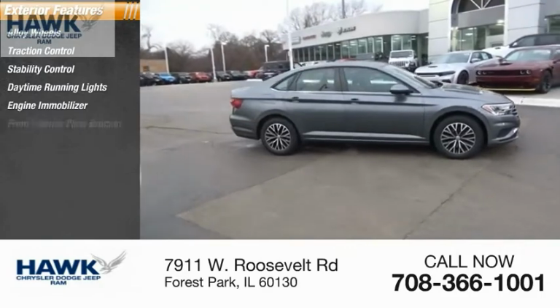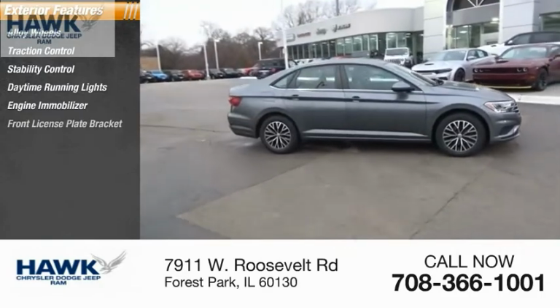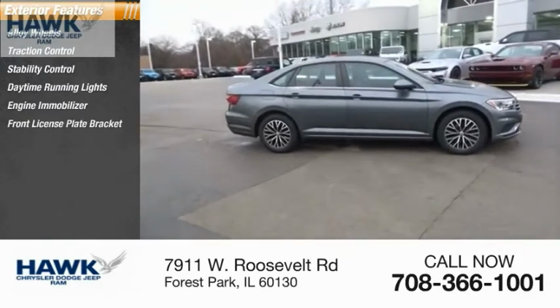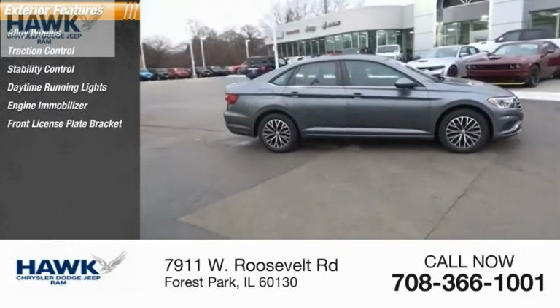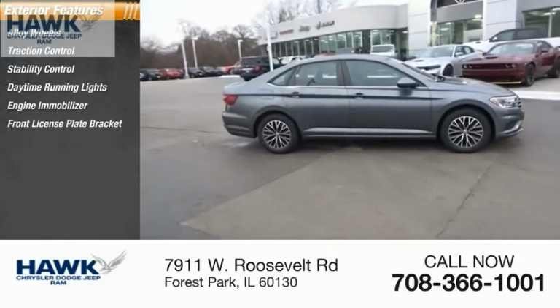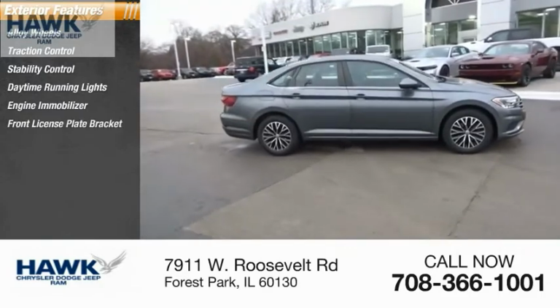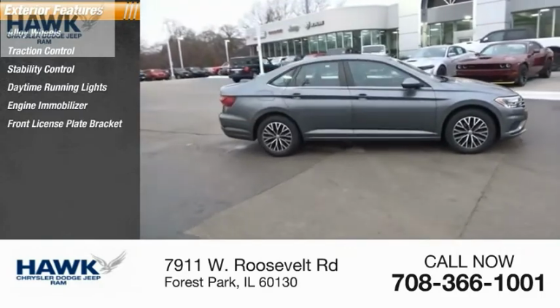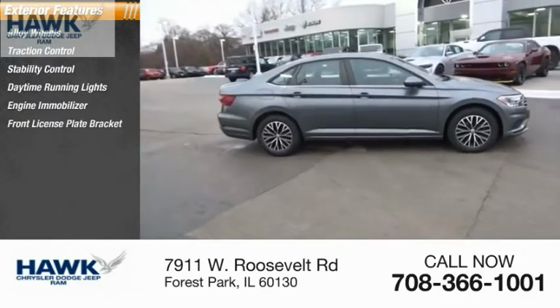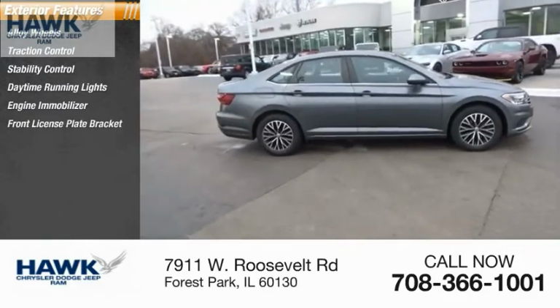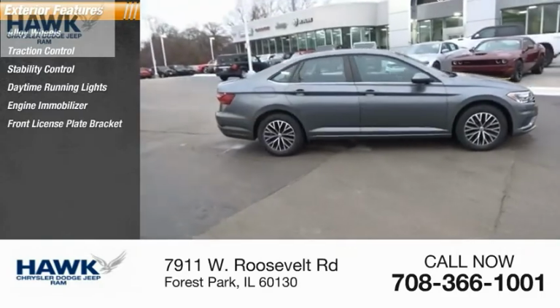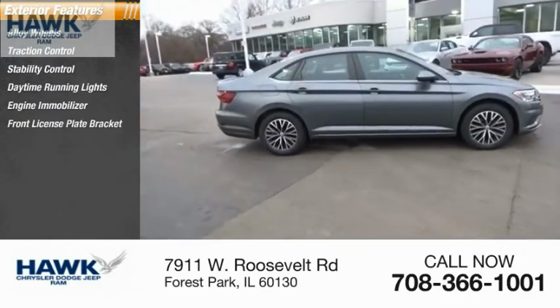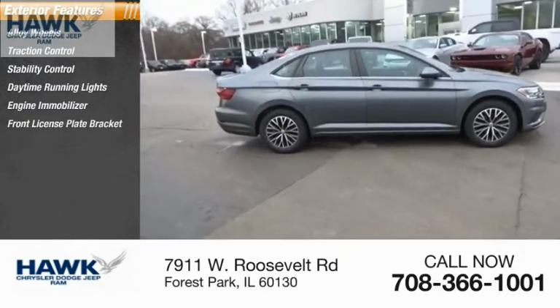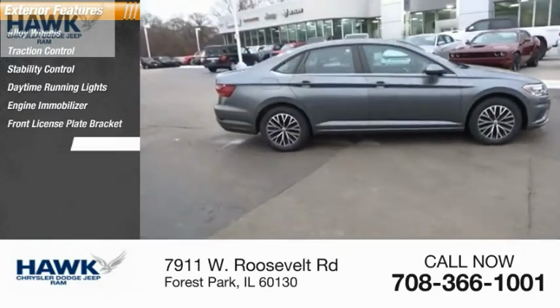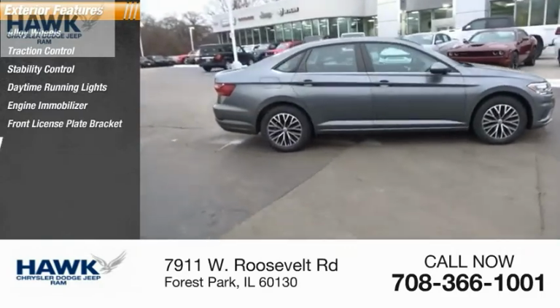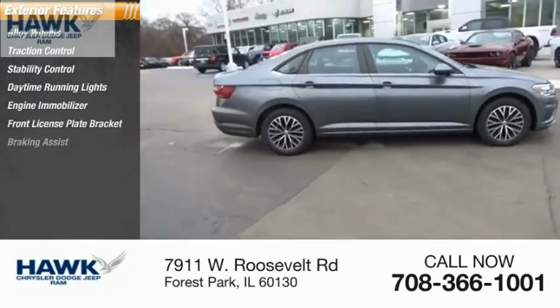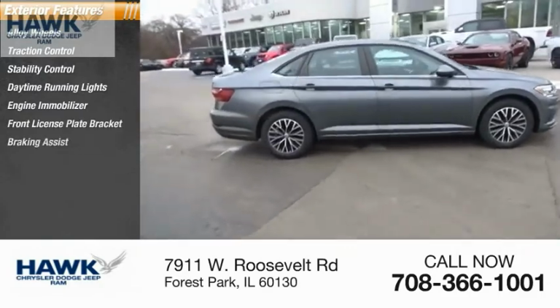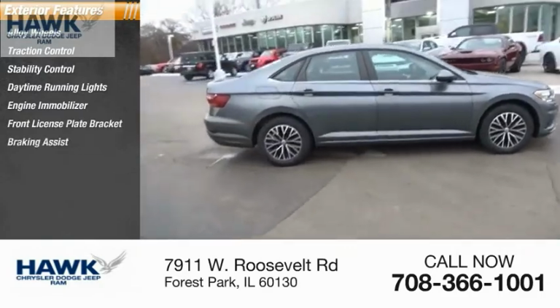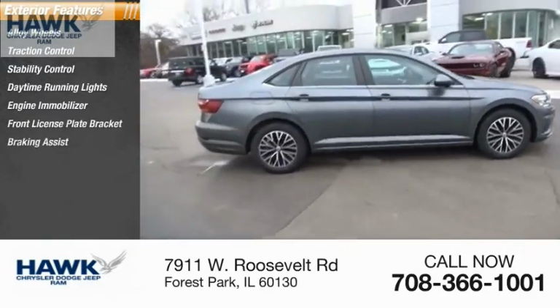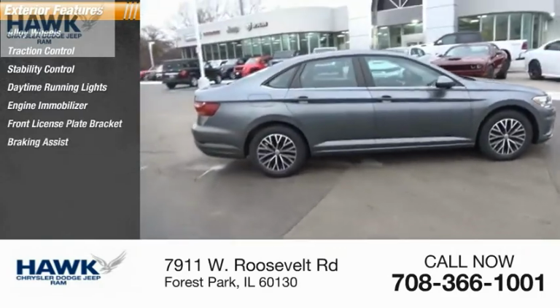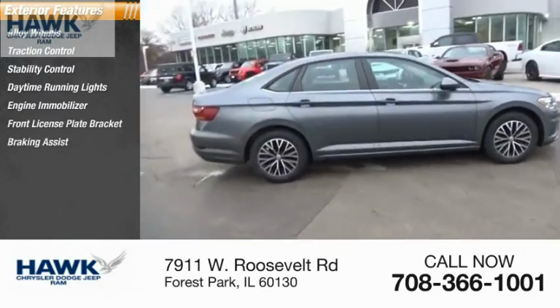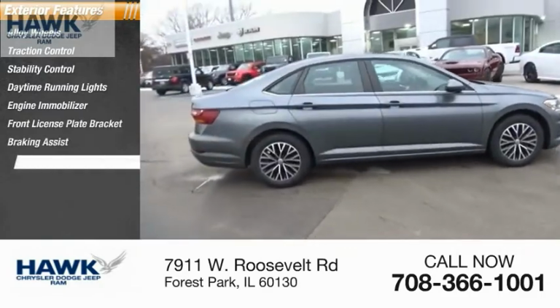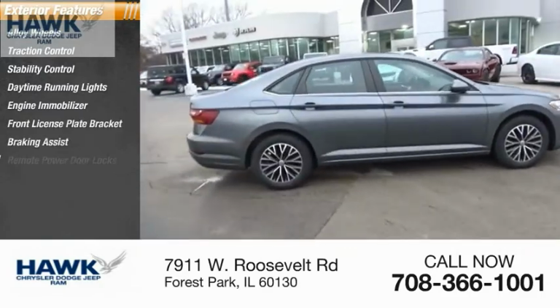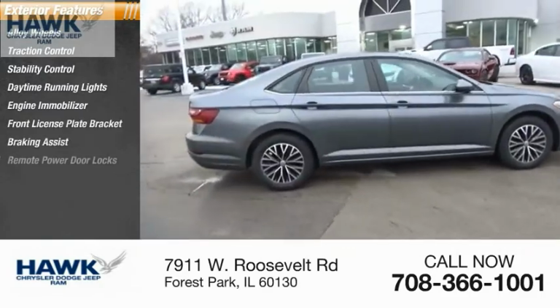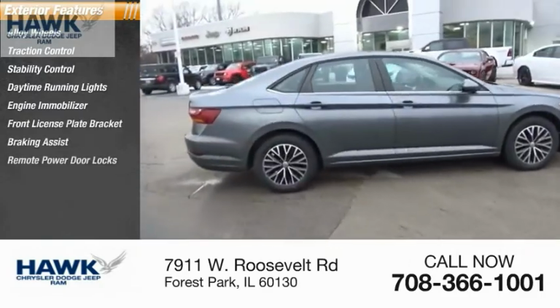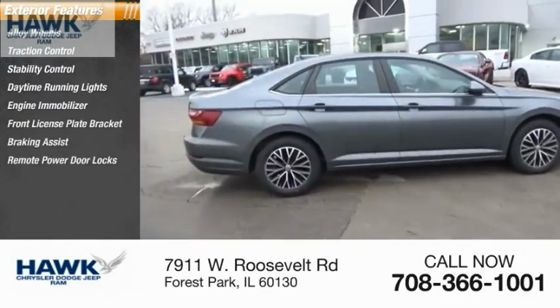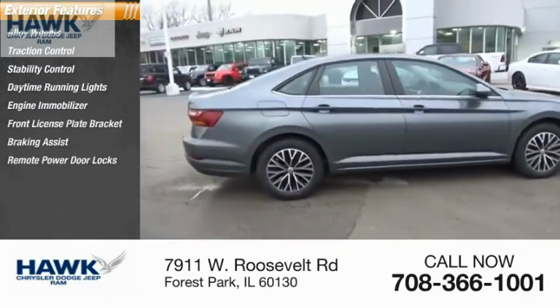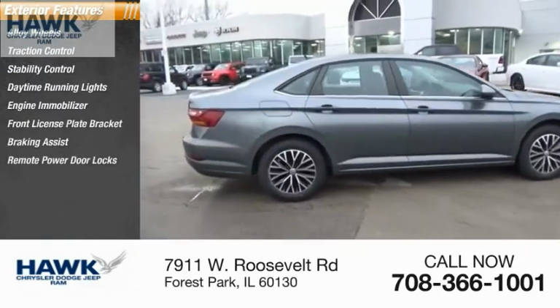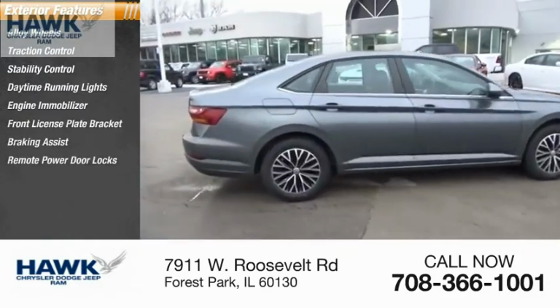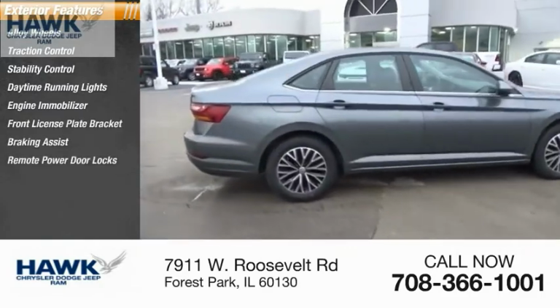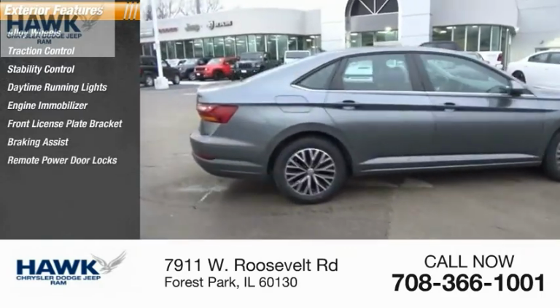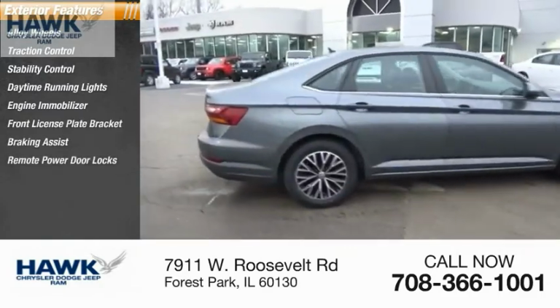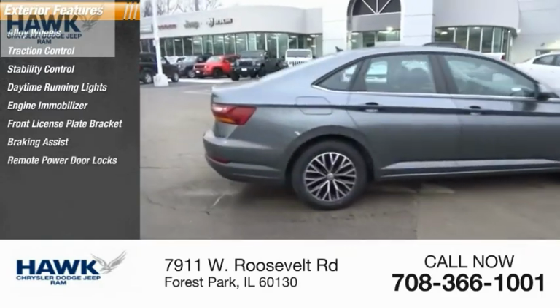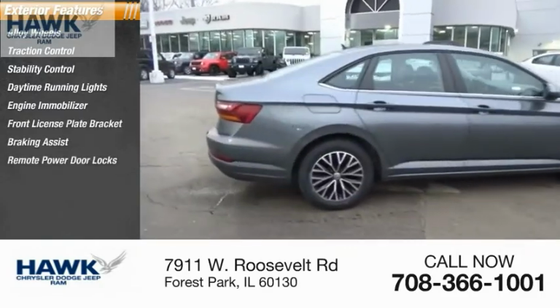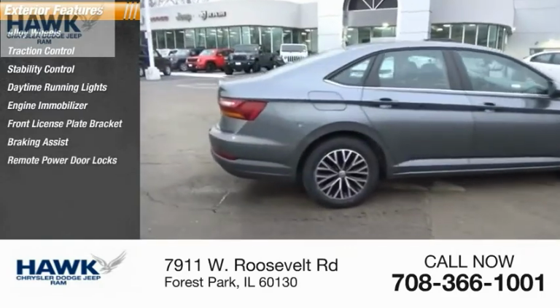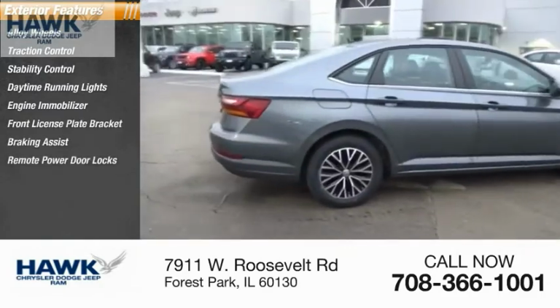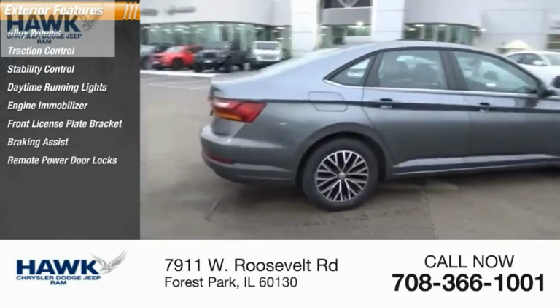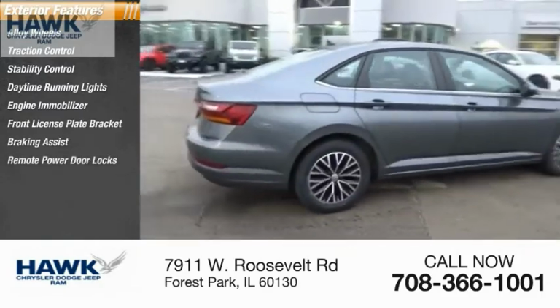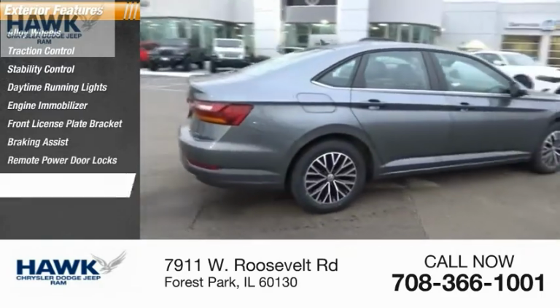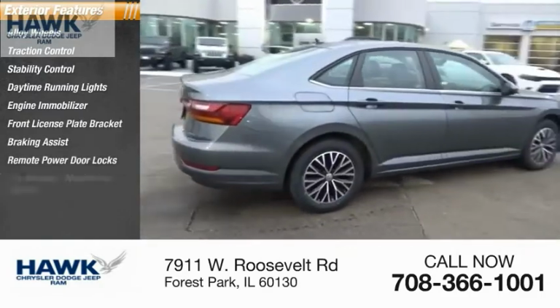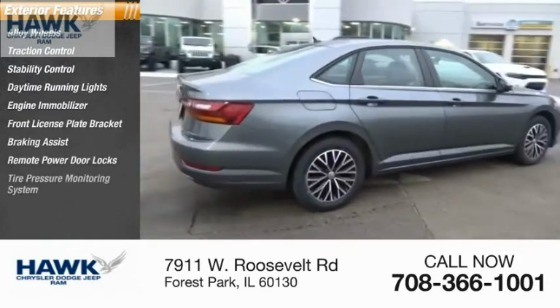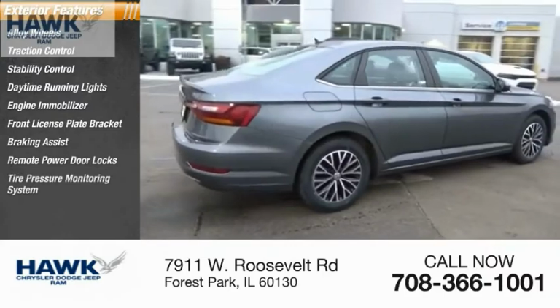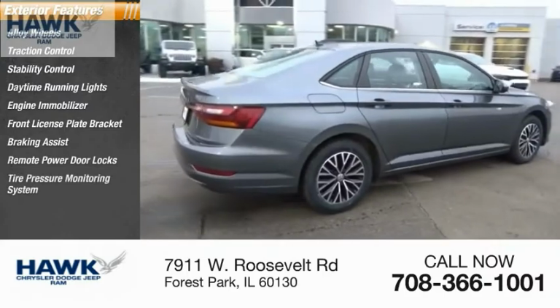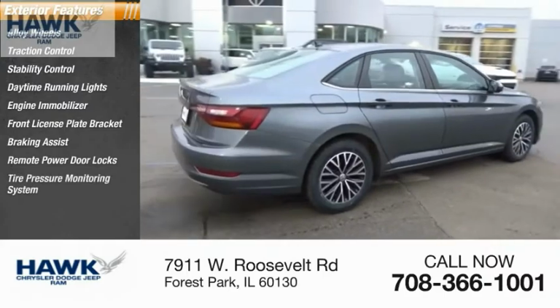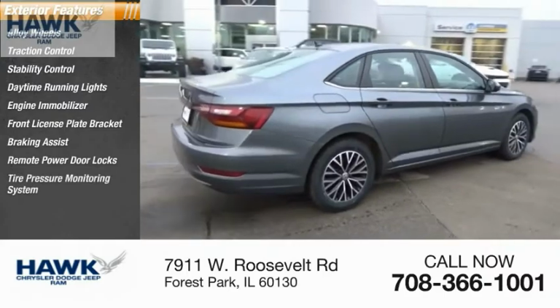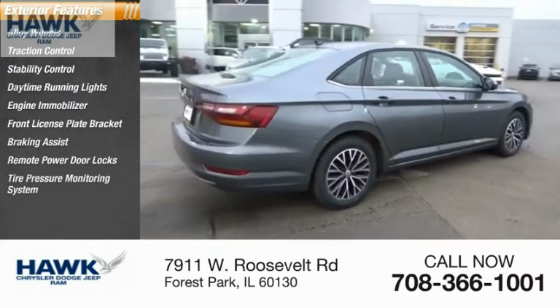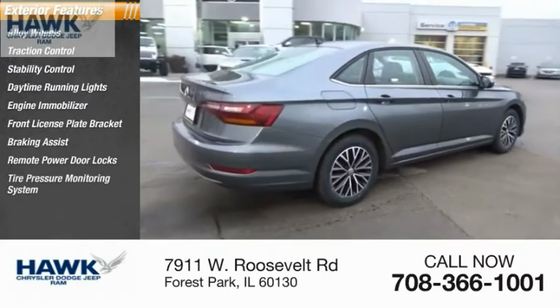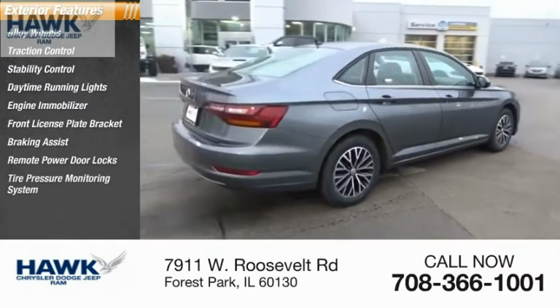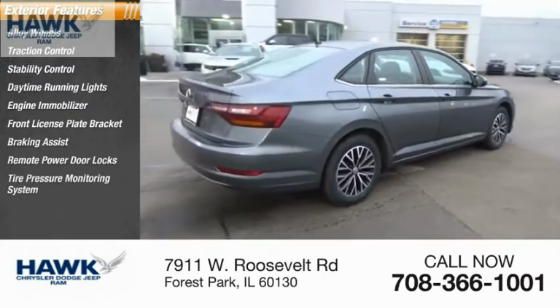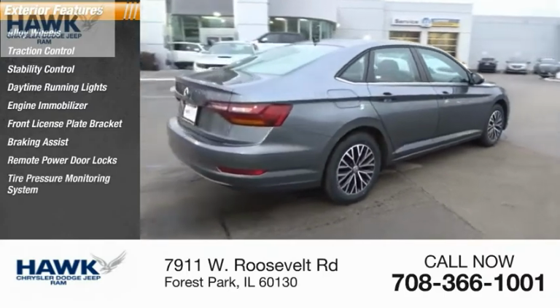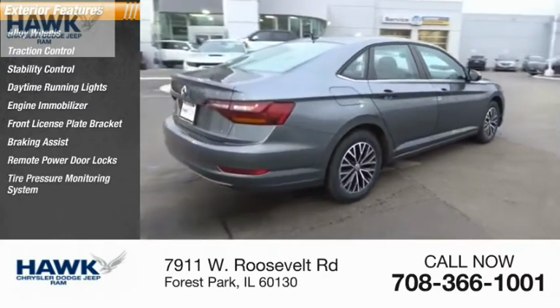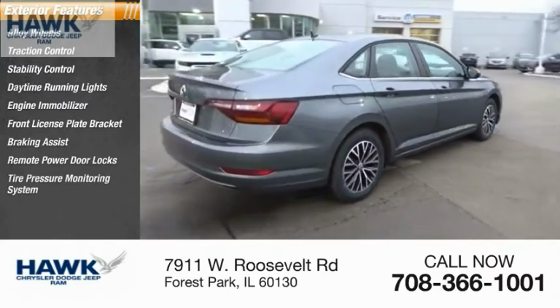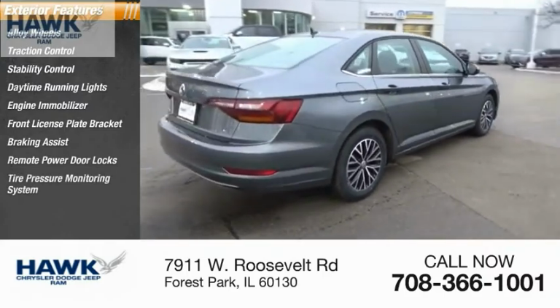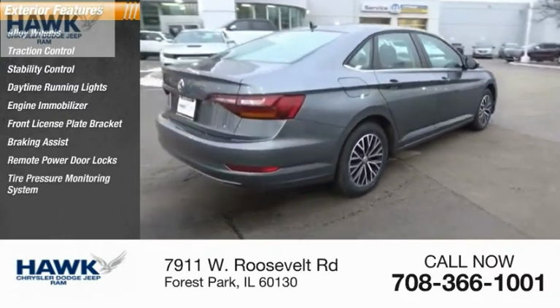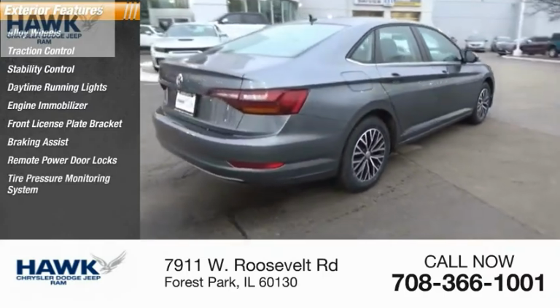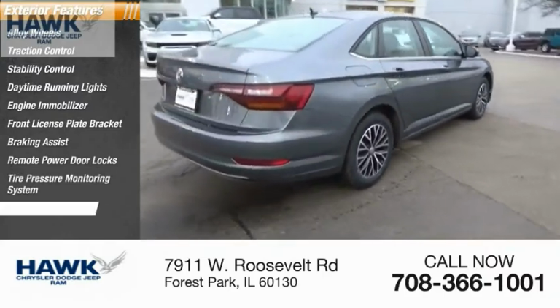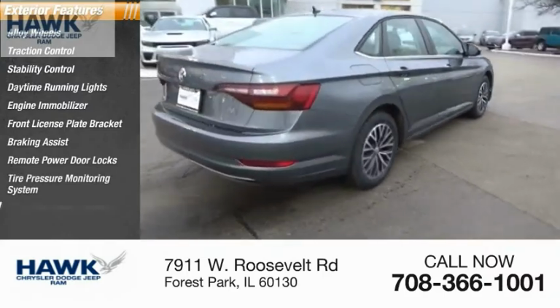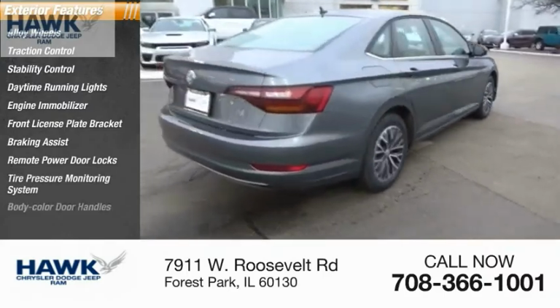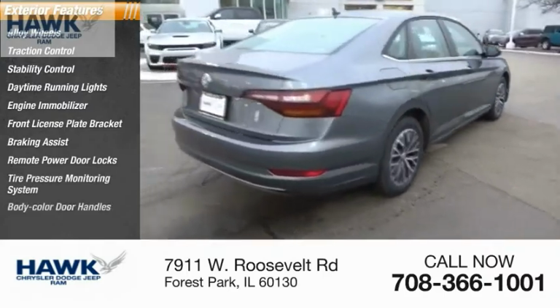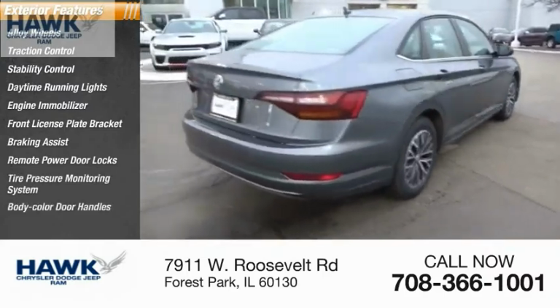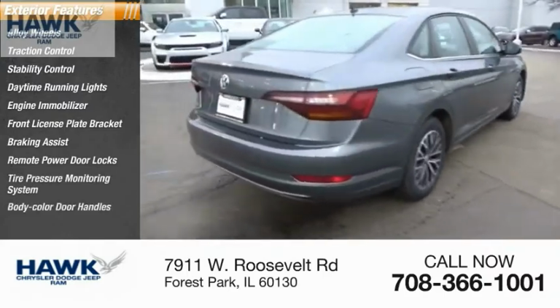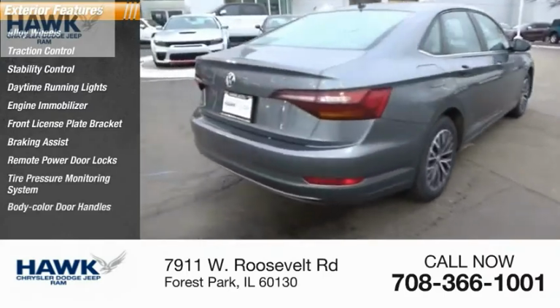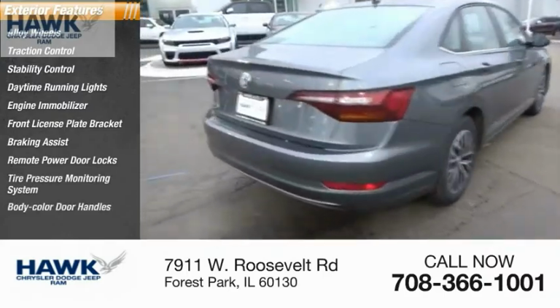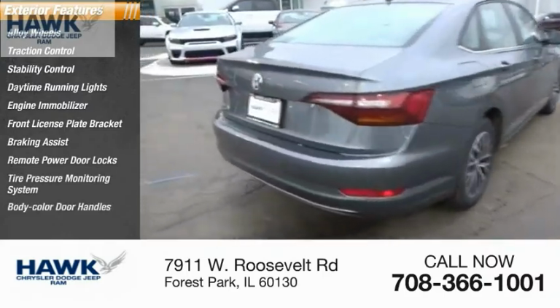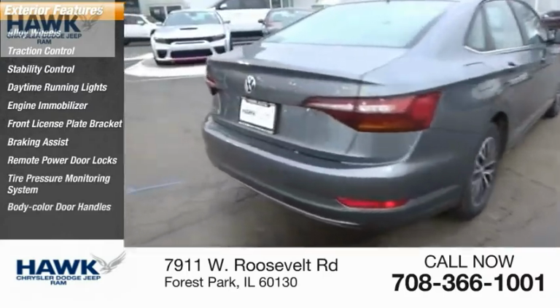Front license plate bracket, braking assist, remote power door locks, tire pressure monitoring system, body color door handles.